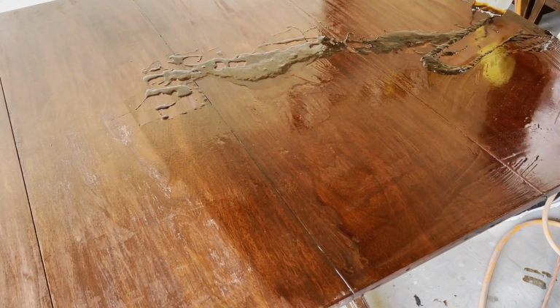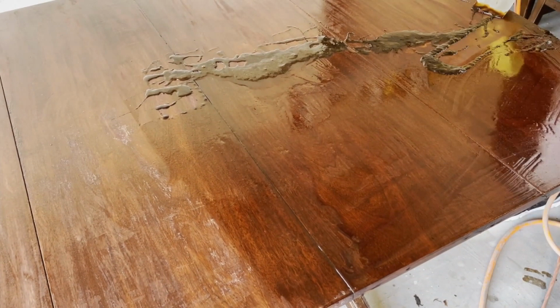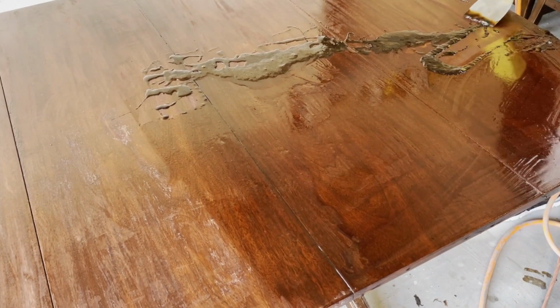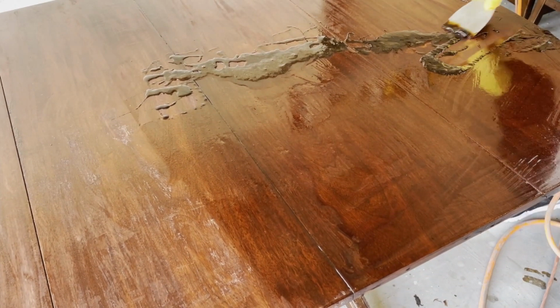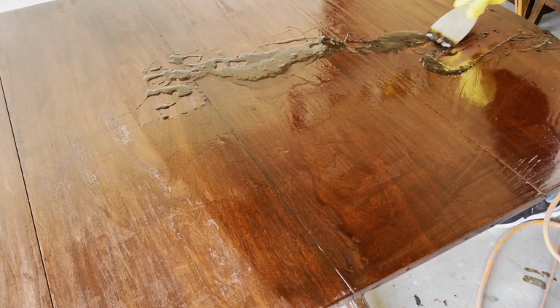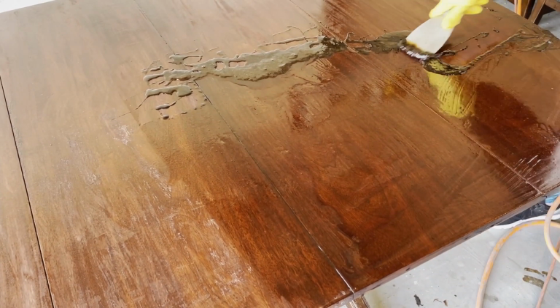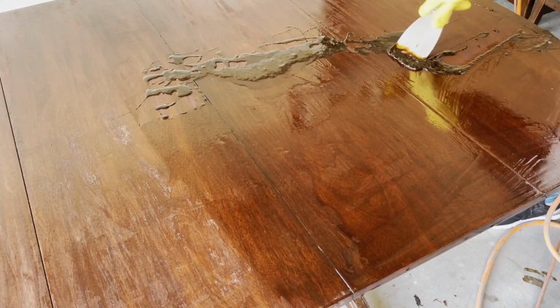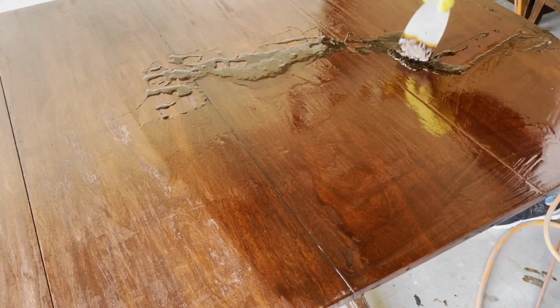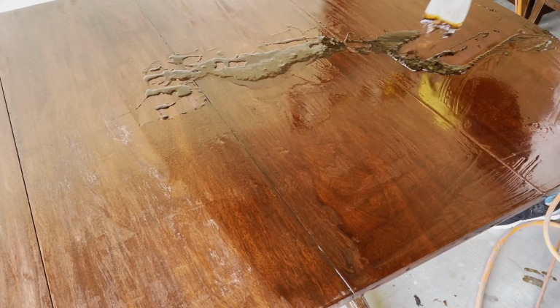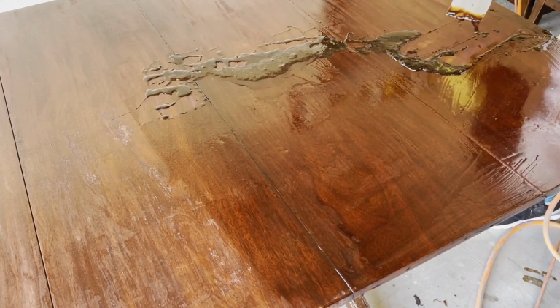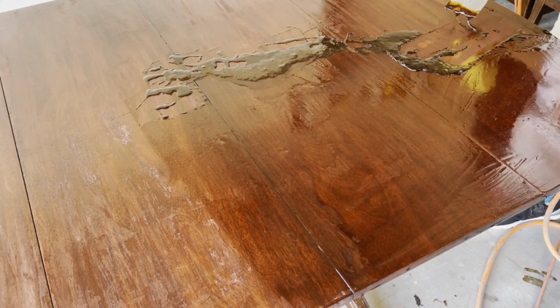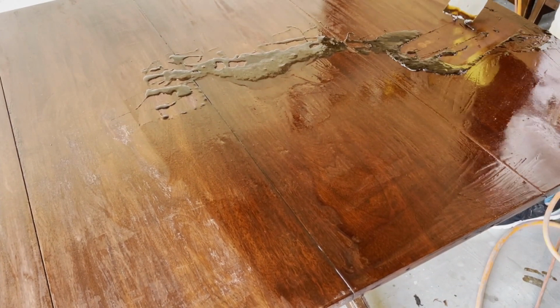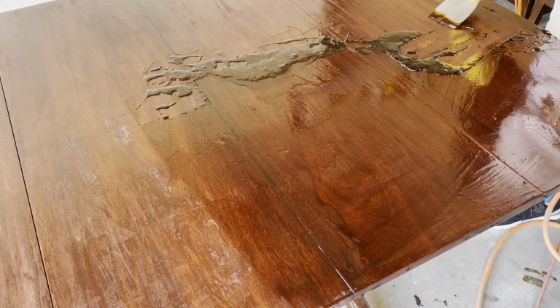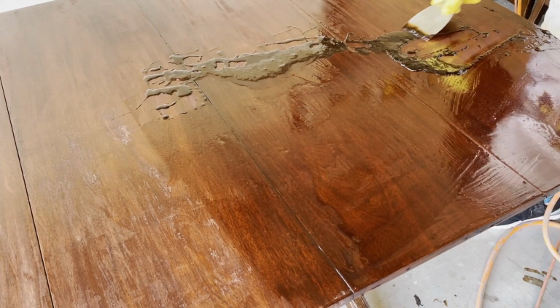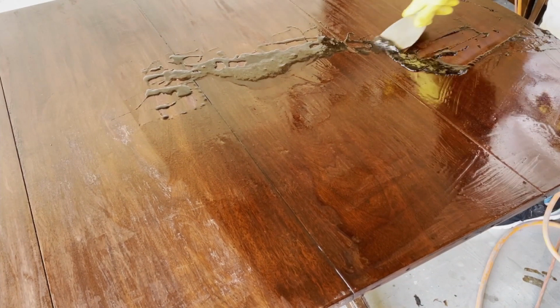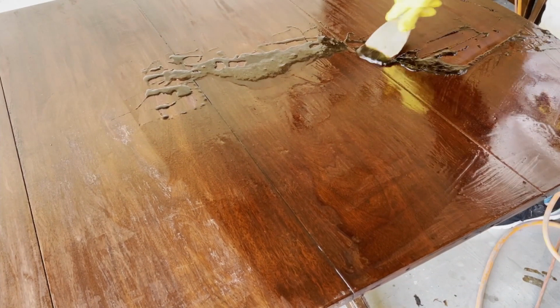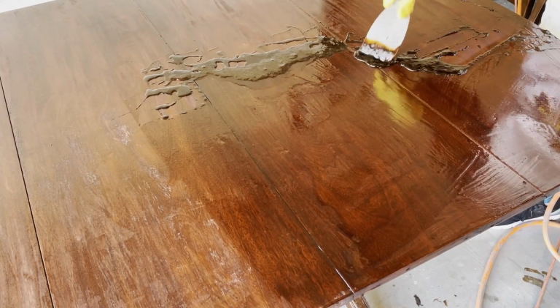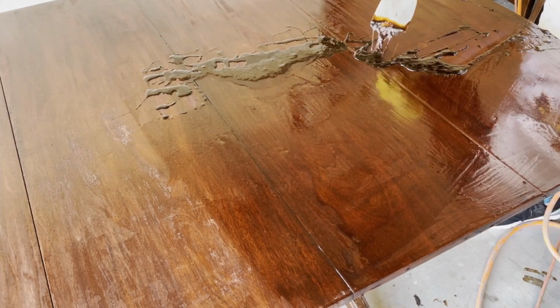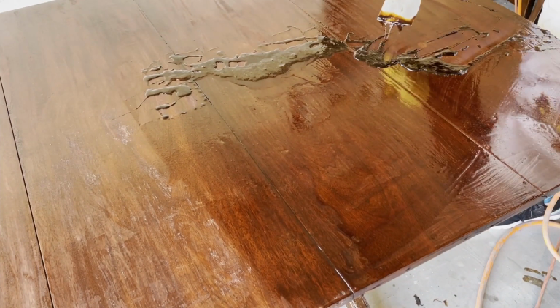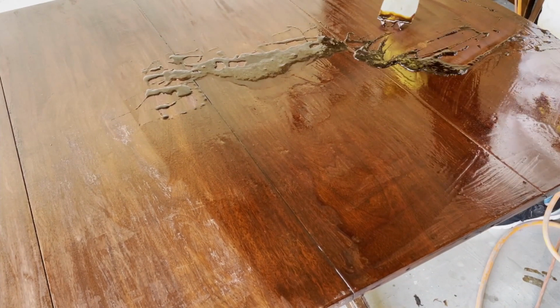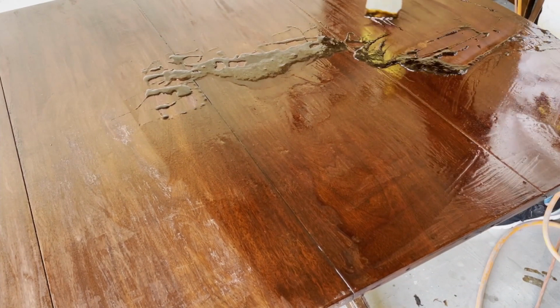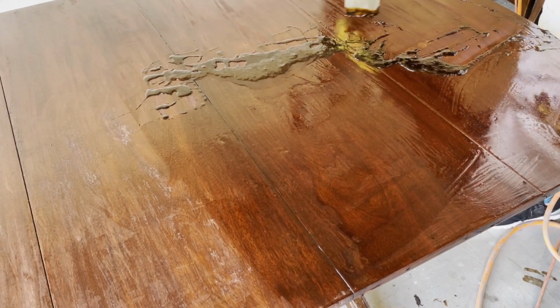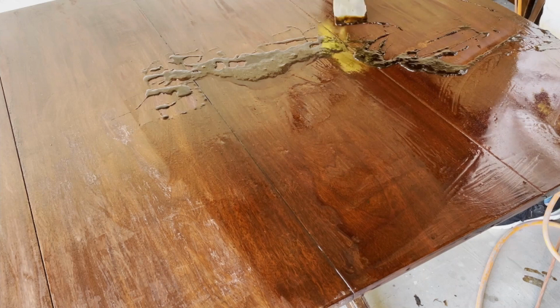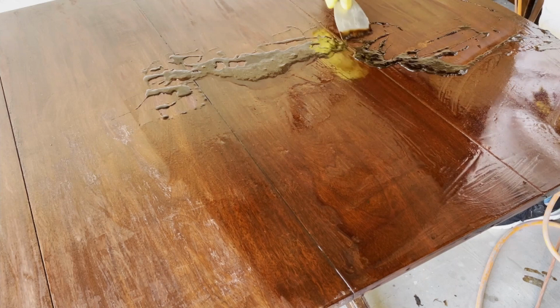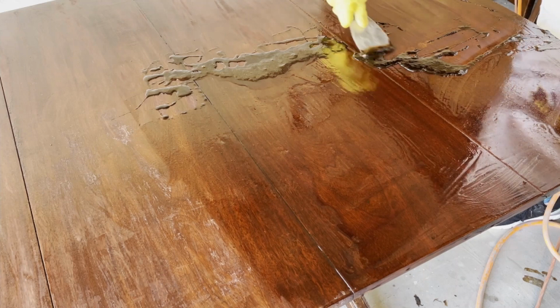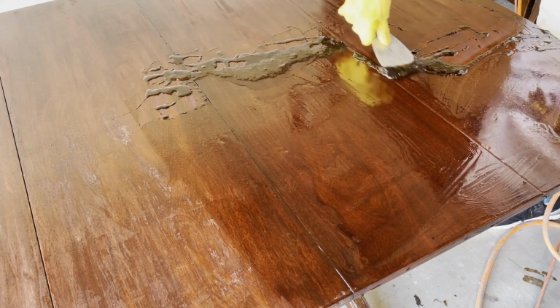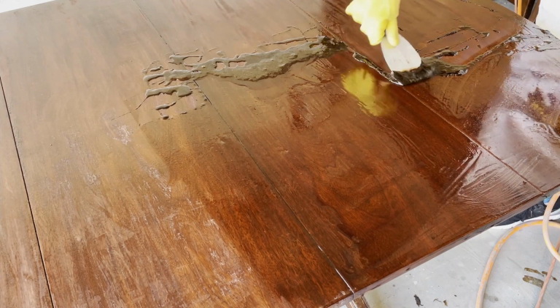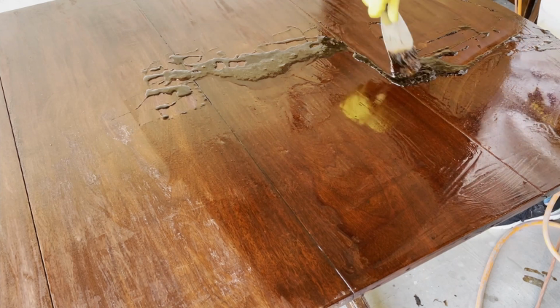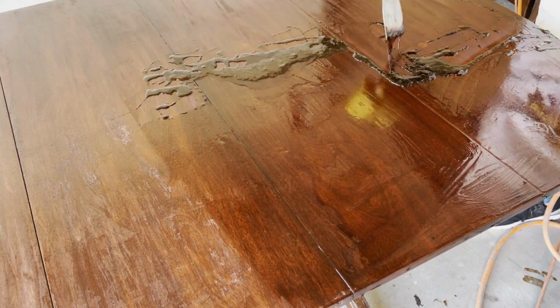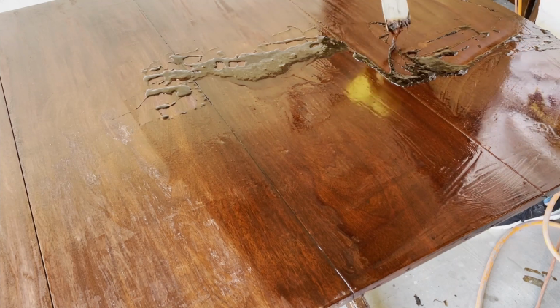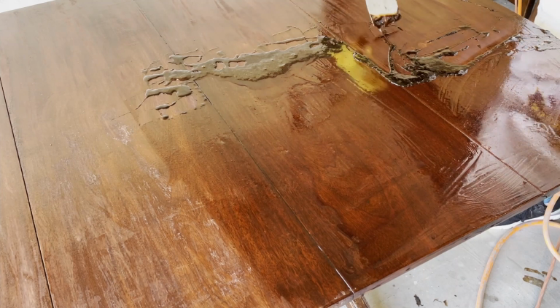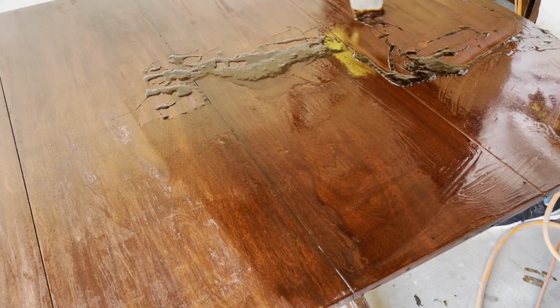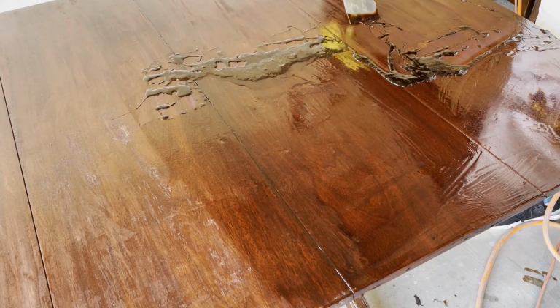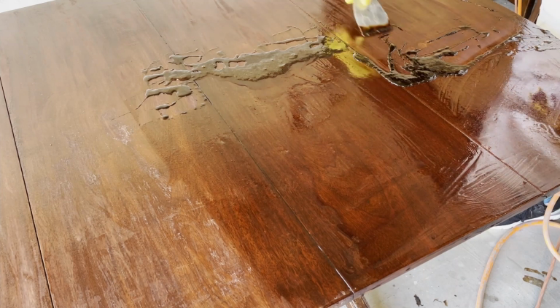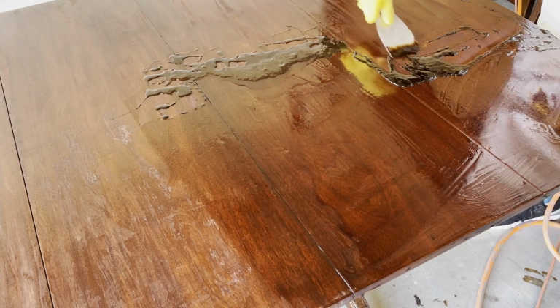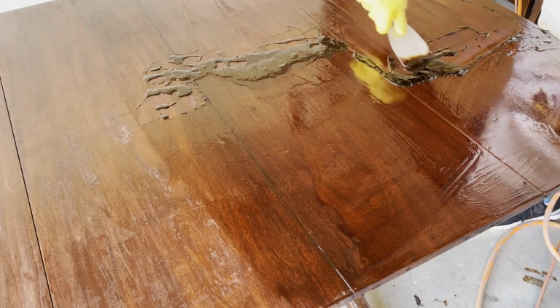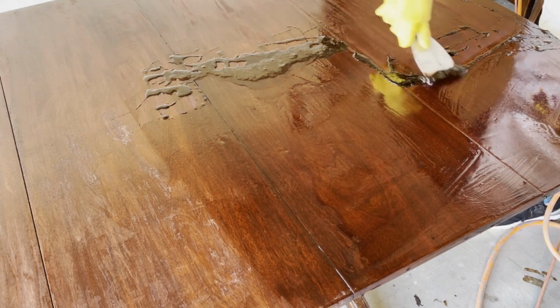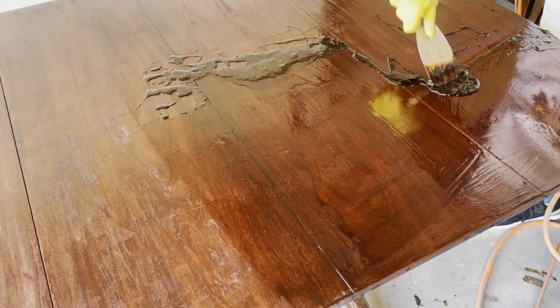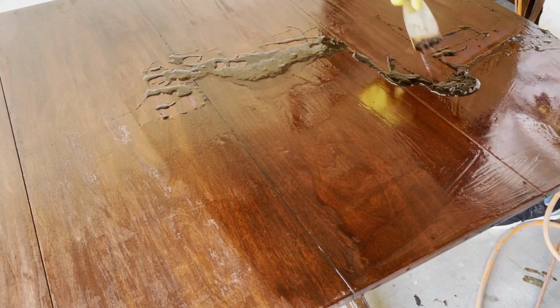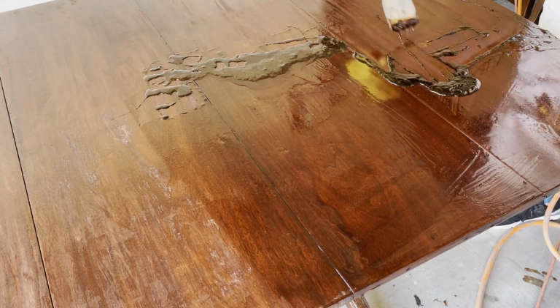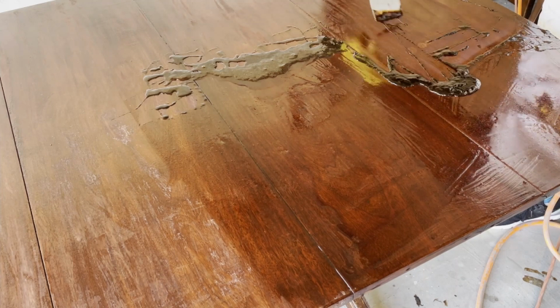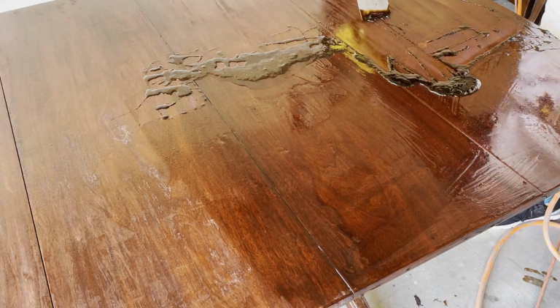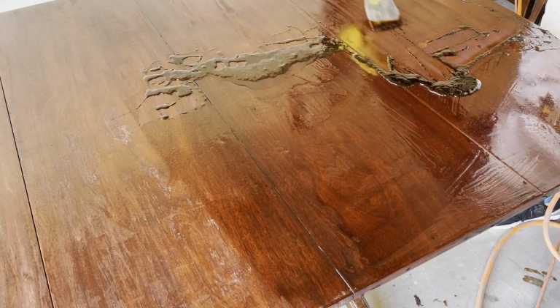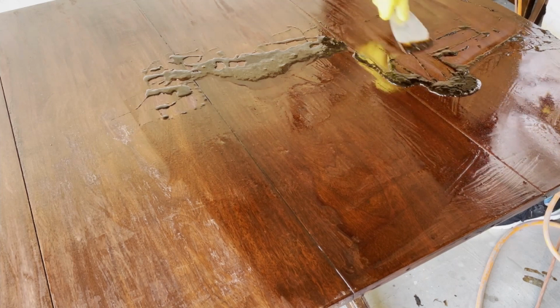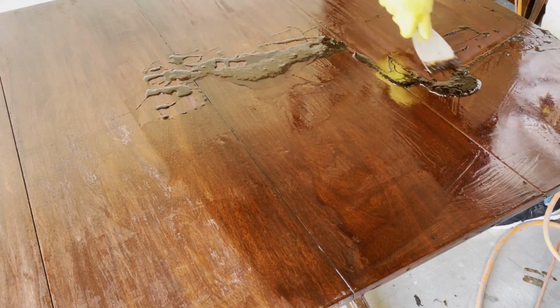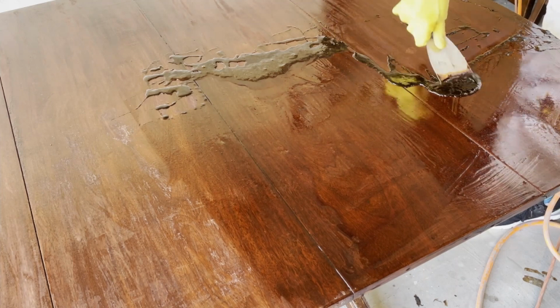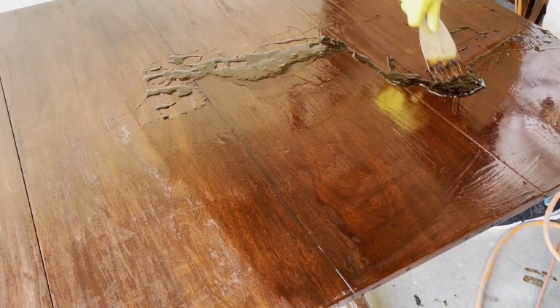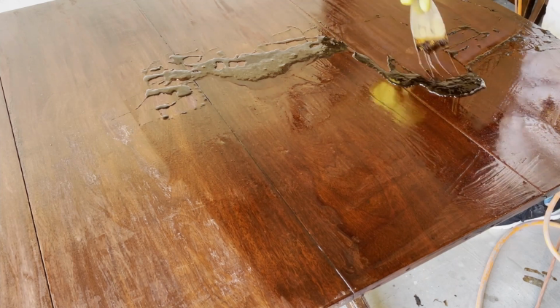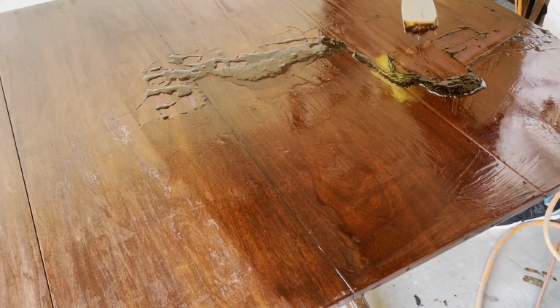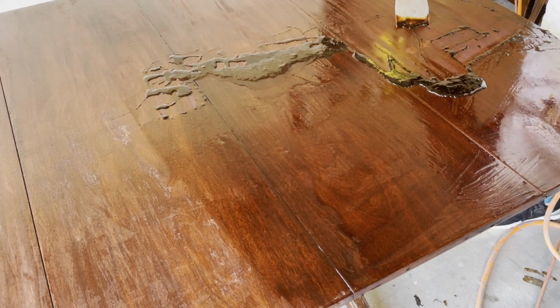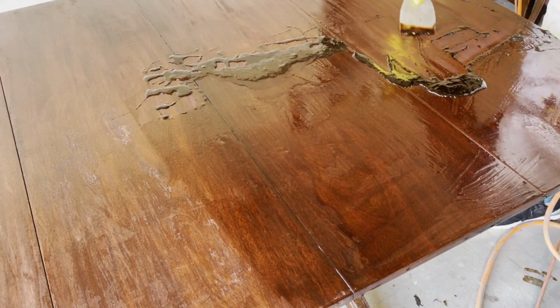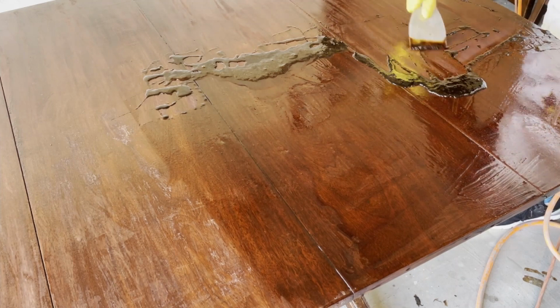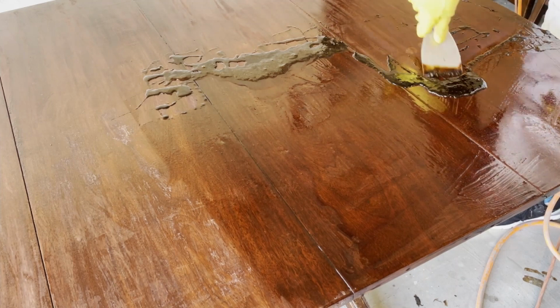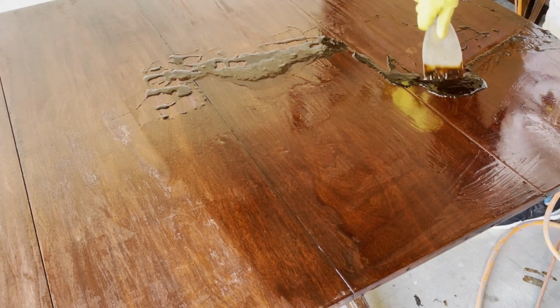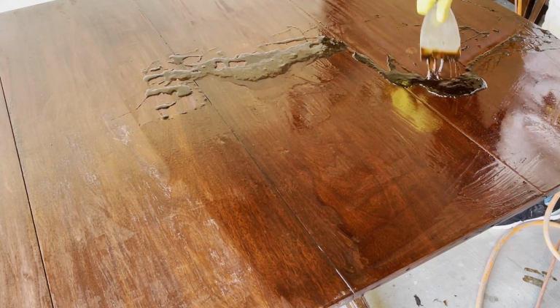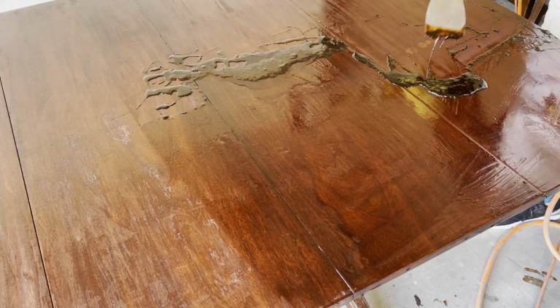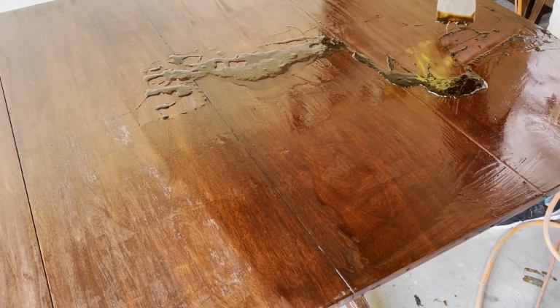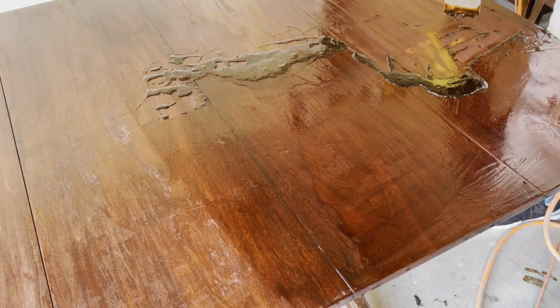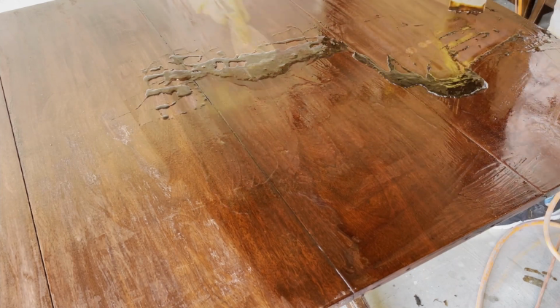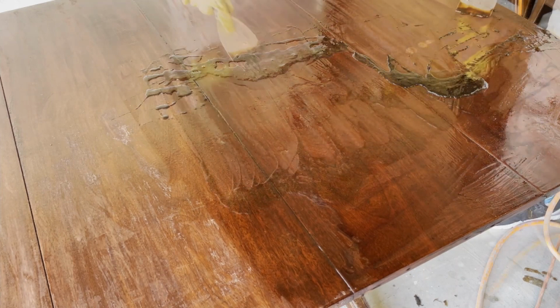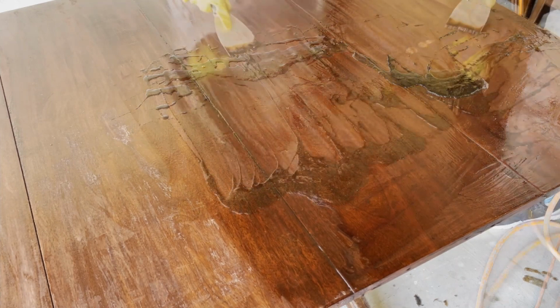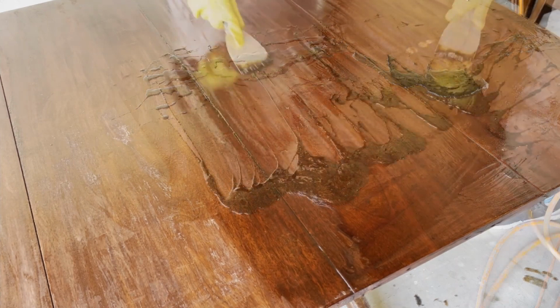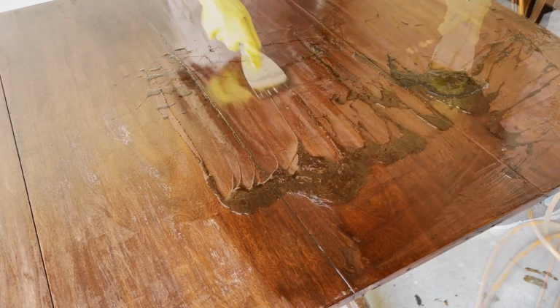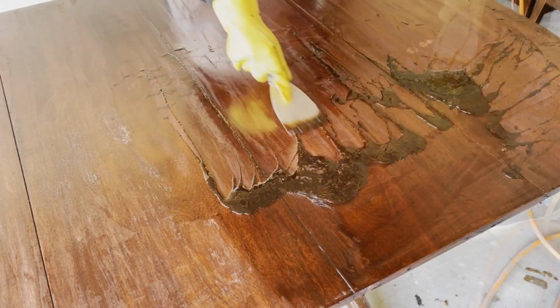Now onto the second half of the table. This table was quite large actually, so I decided to do it in stages so that the stripper wouldn't dry.